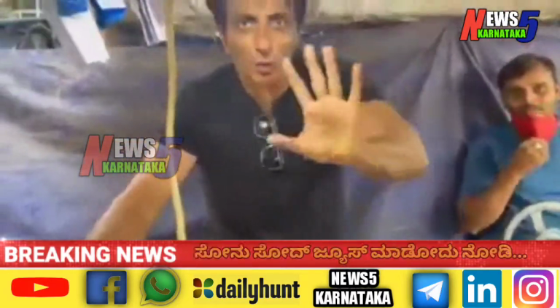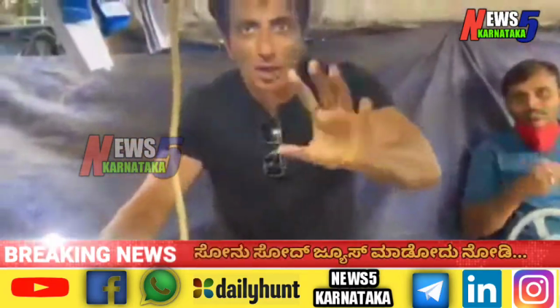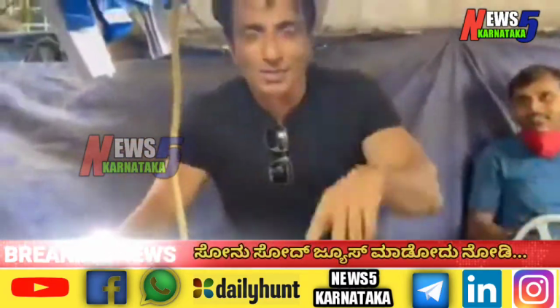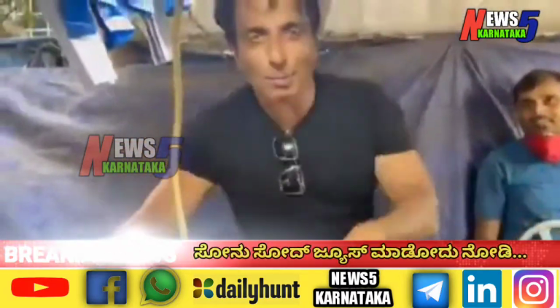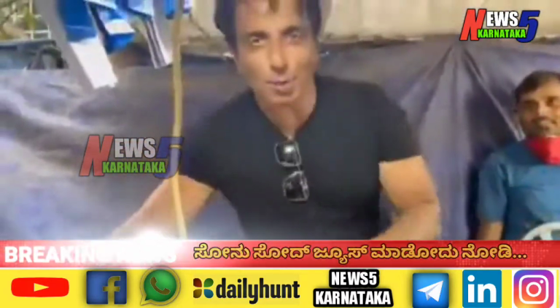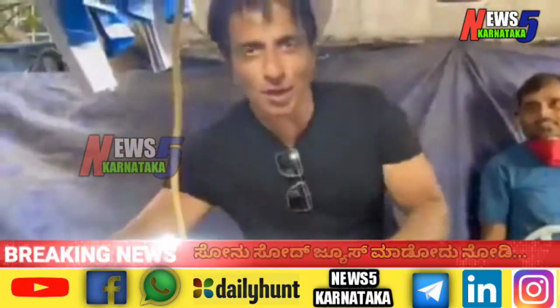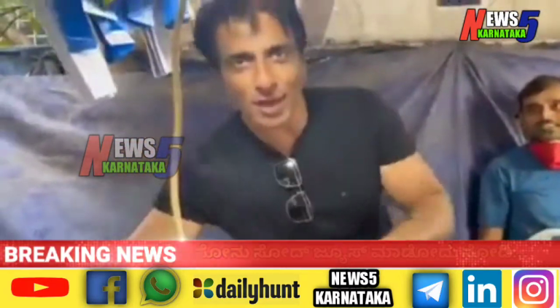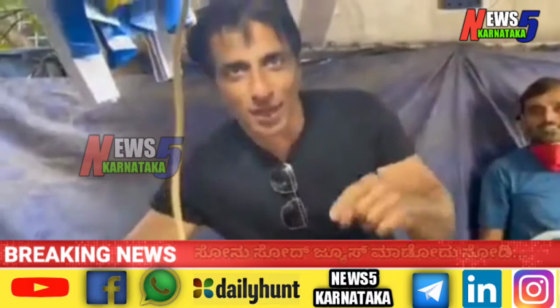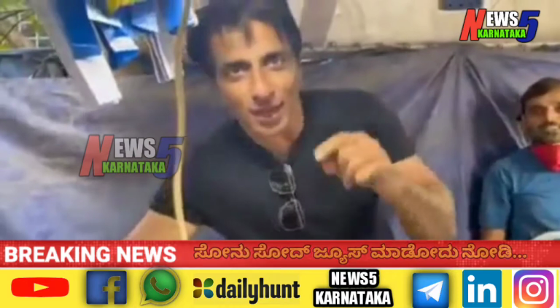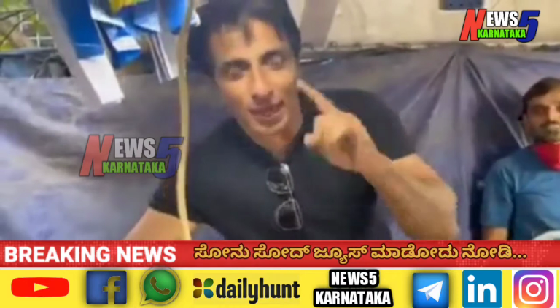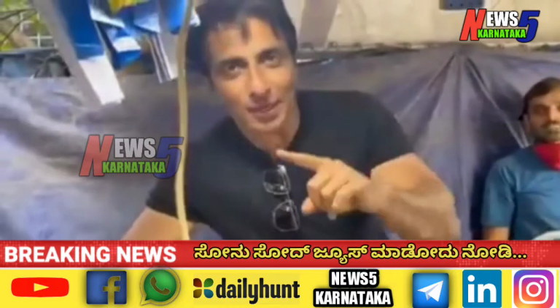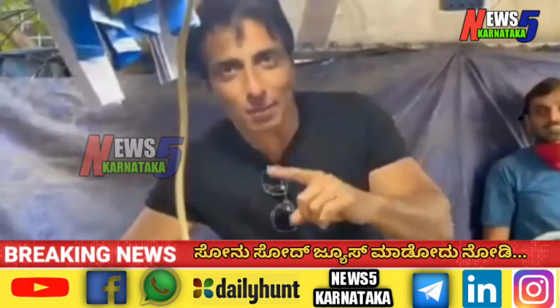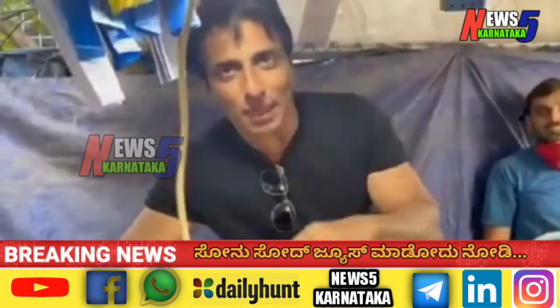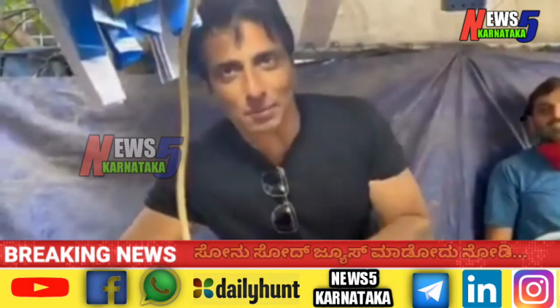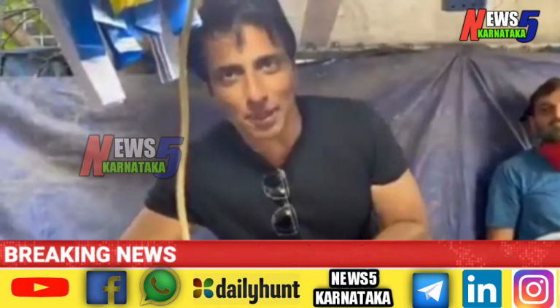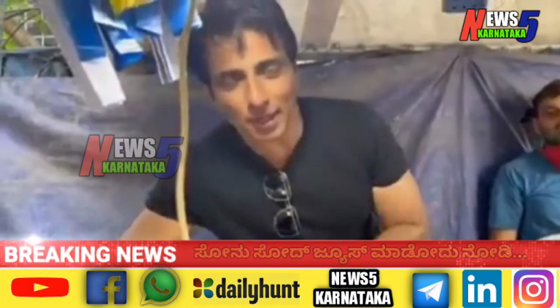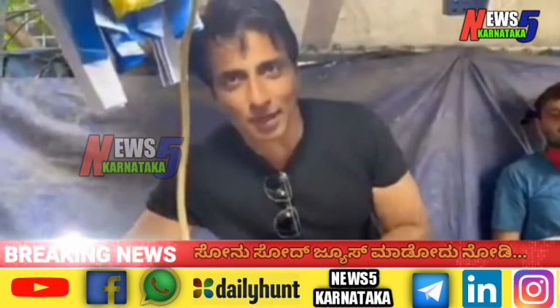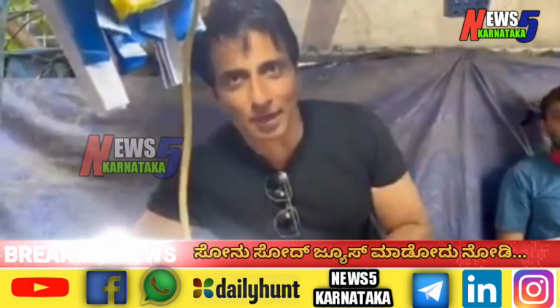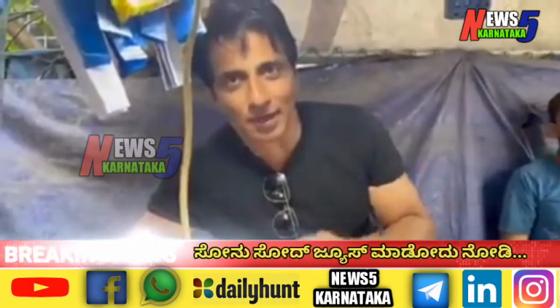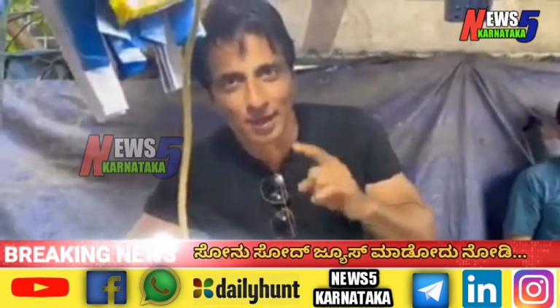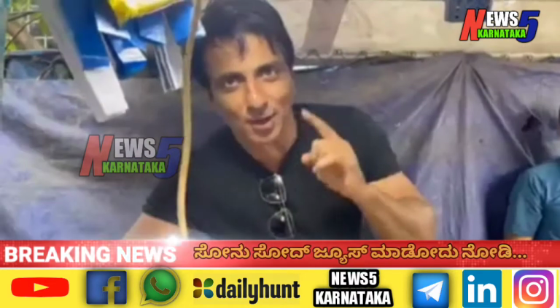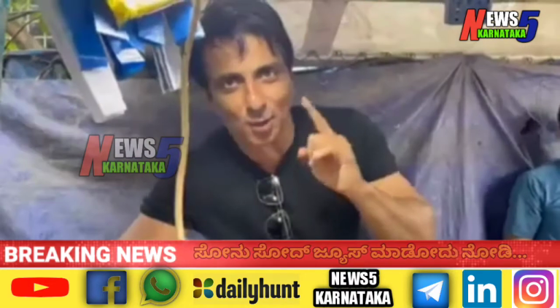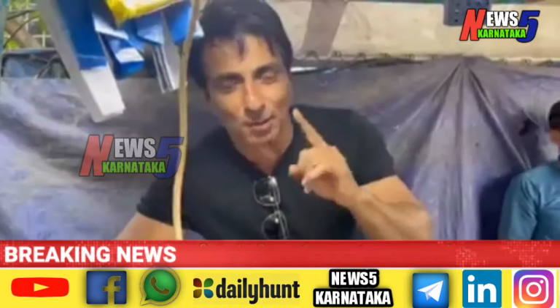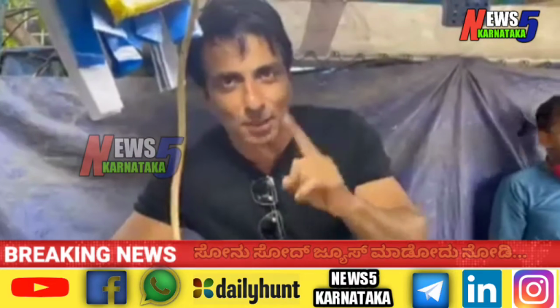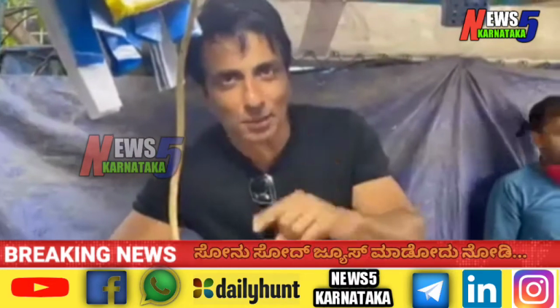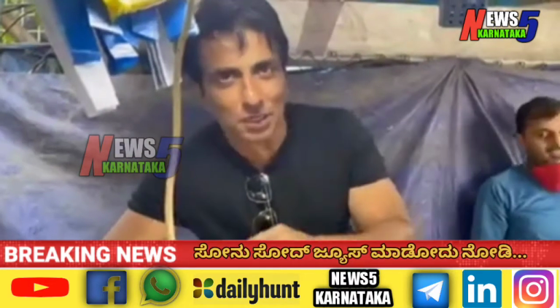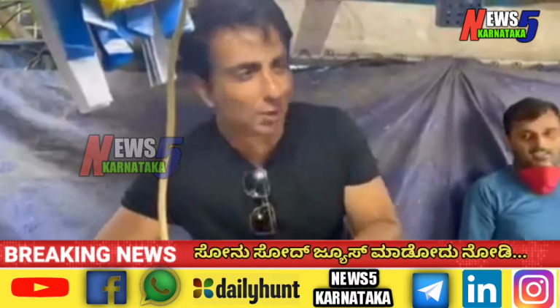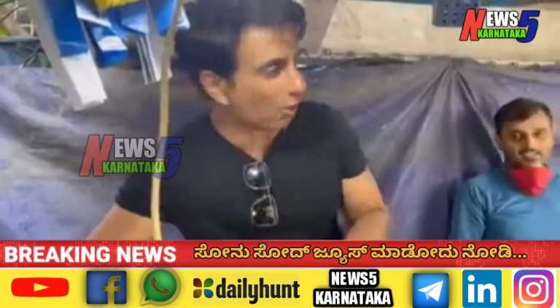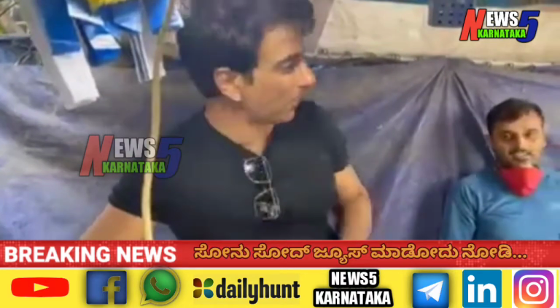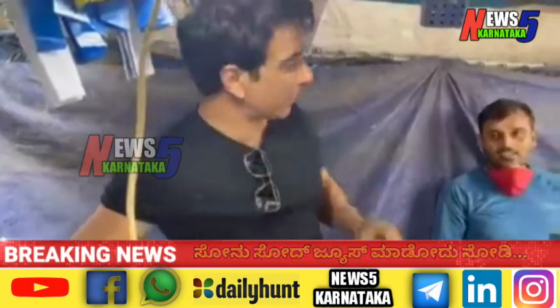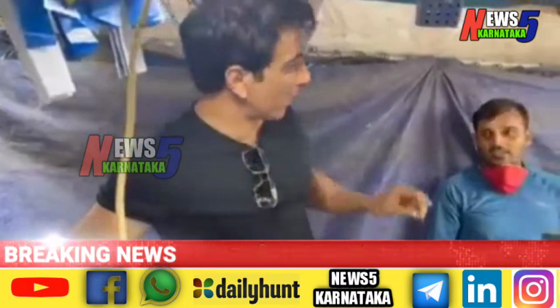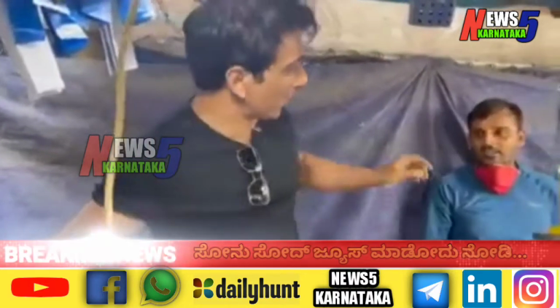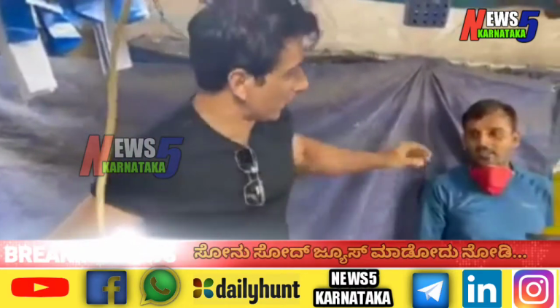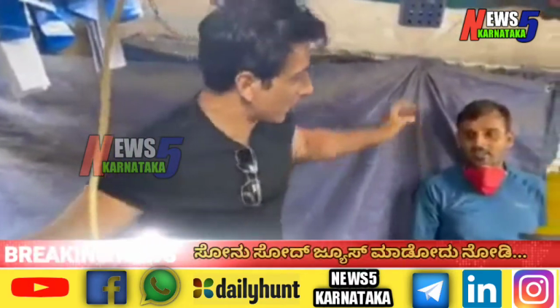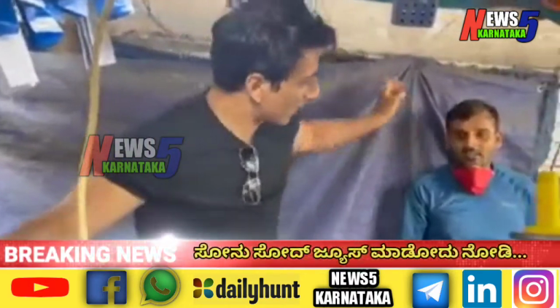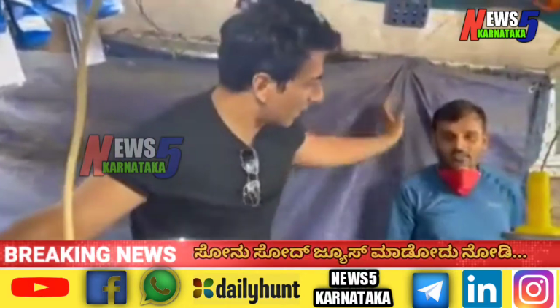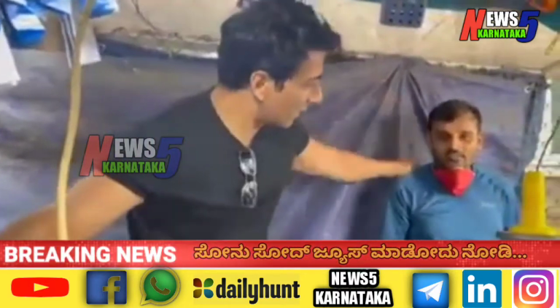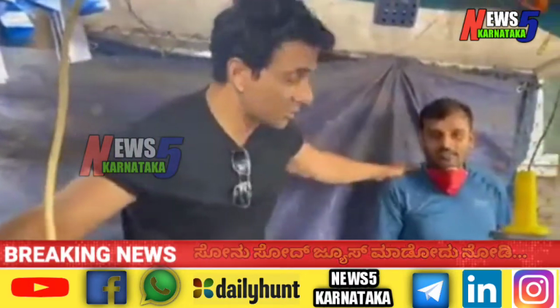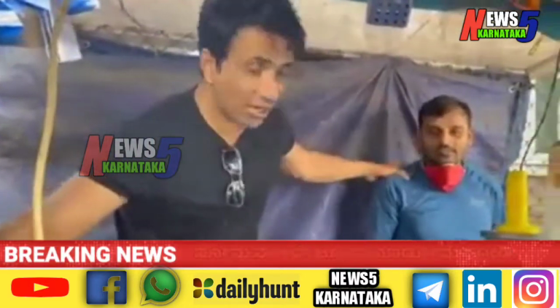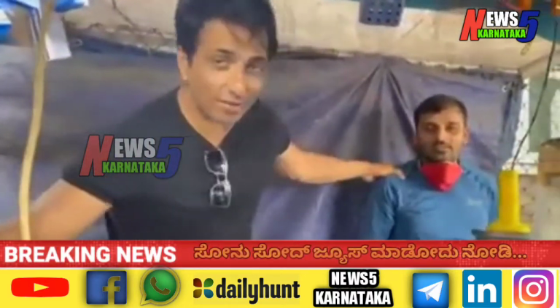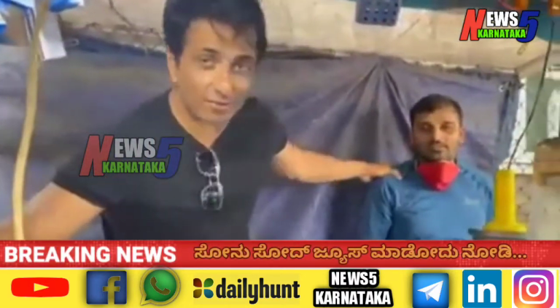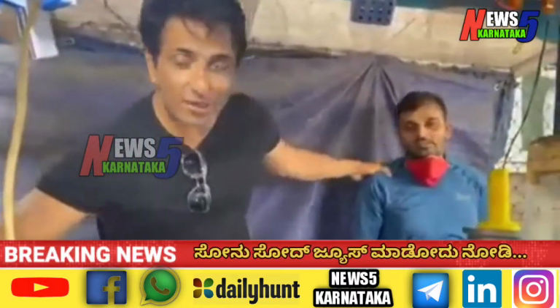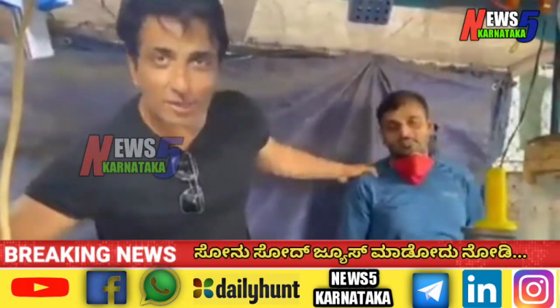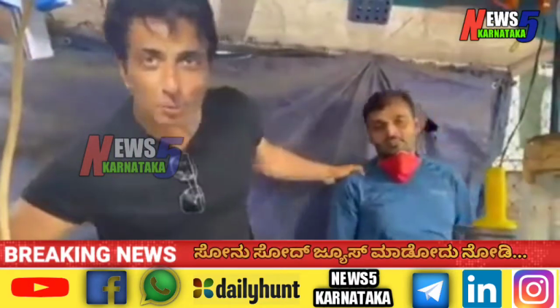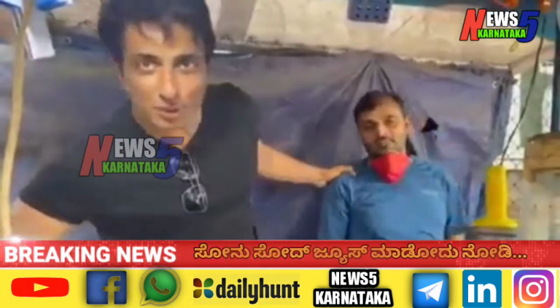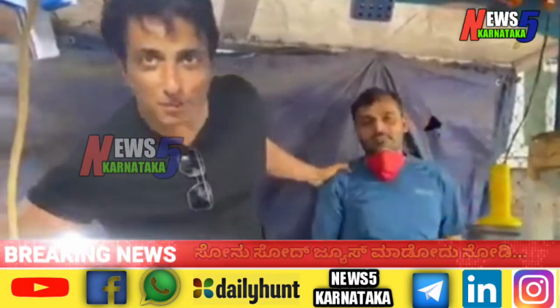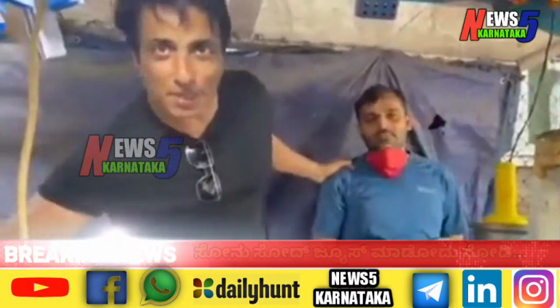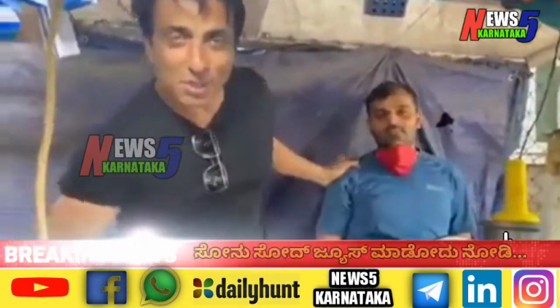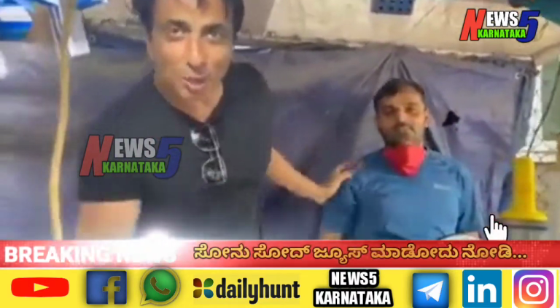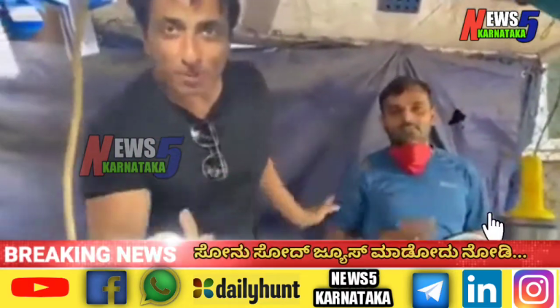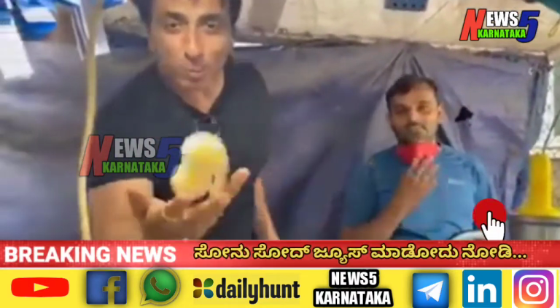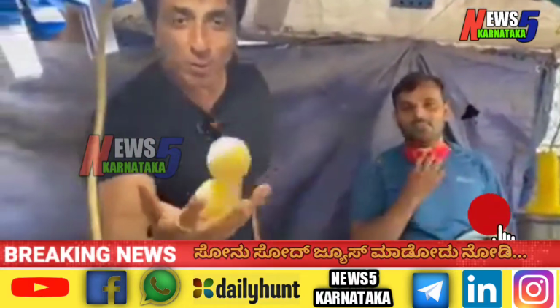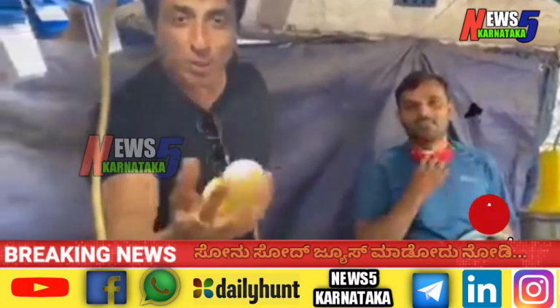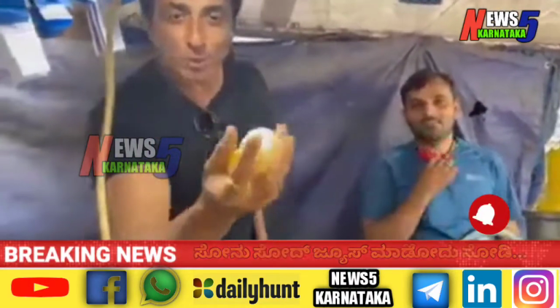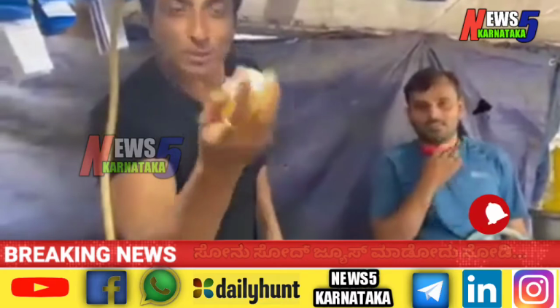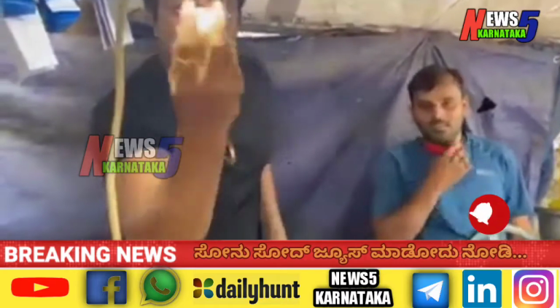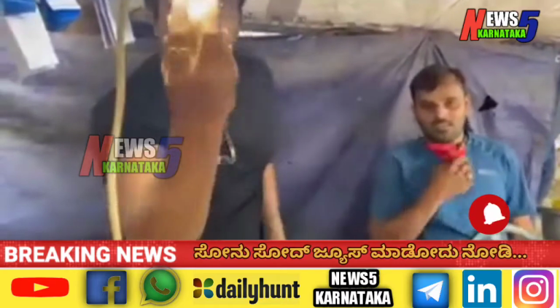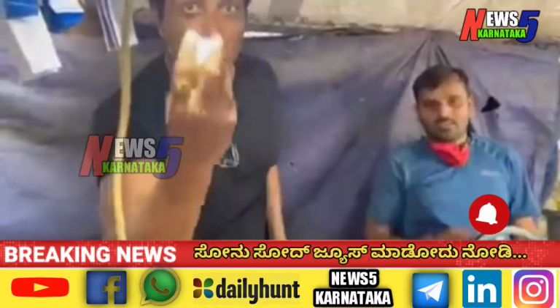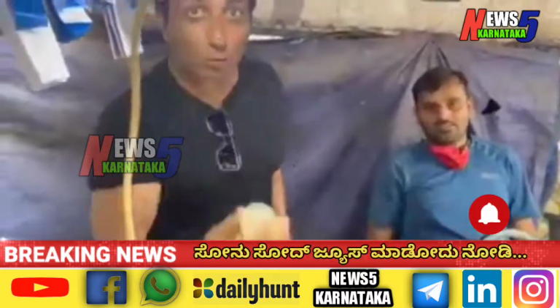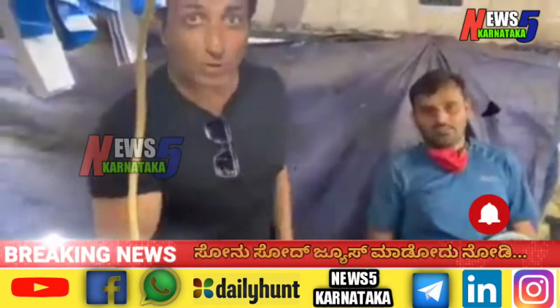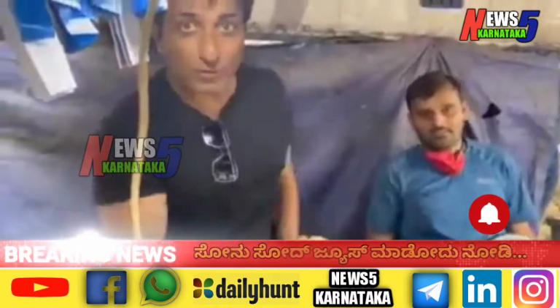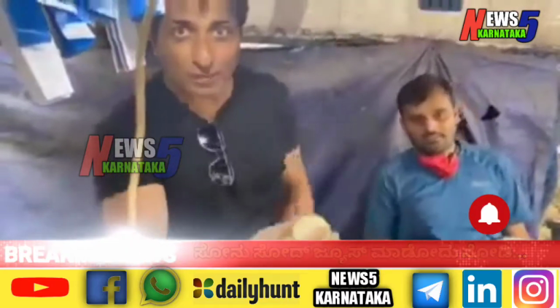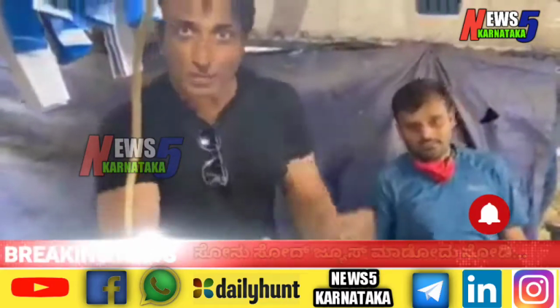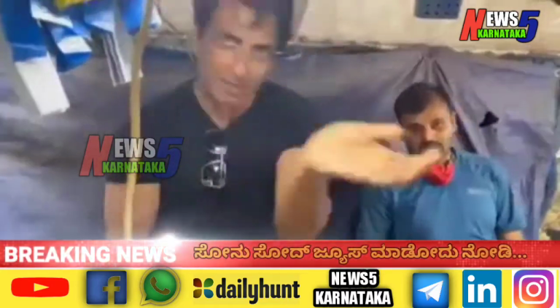So today we are in Hyderabad, with rule number 3, and with Harish Jalav. Harish Jalav is in a shop — very good for vitamin C.